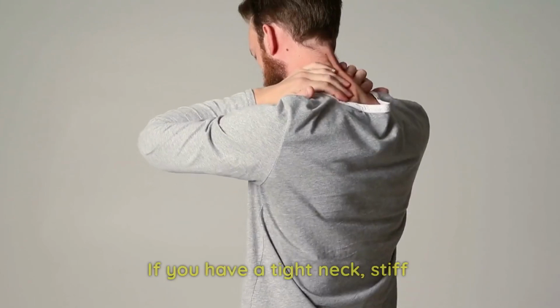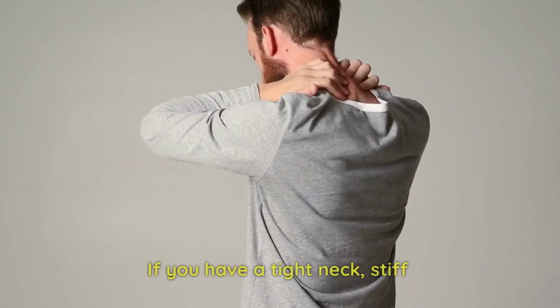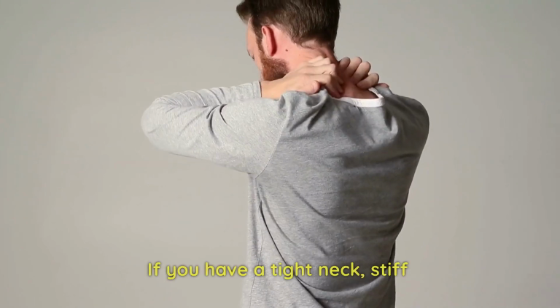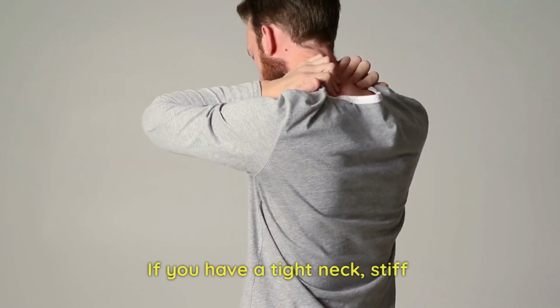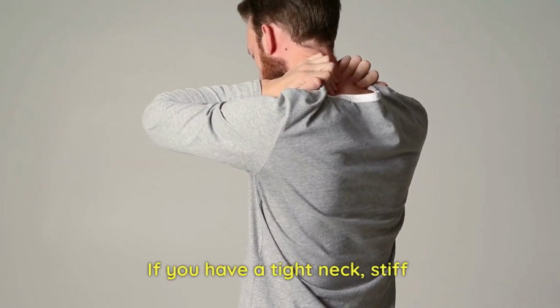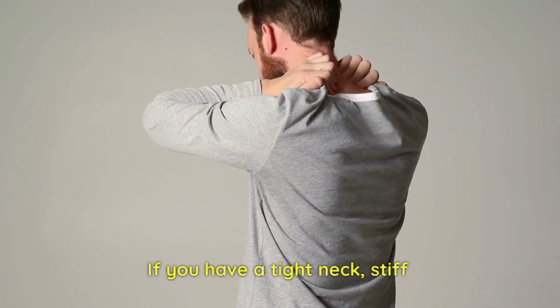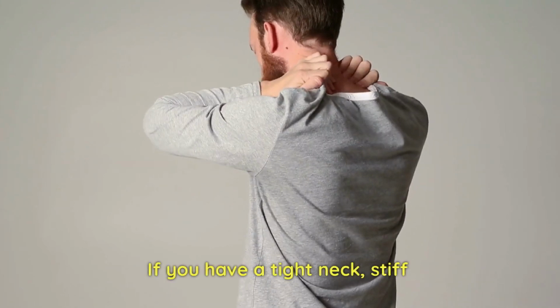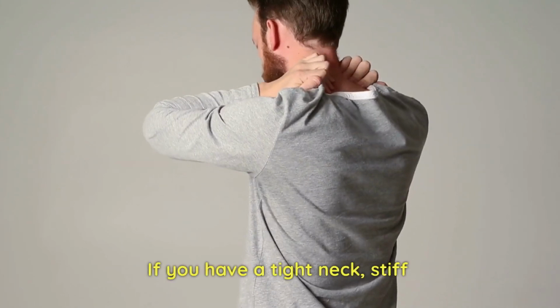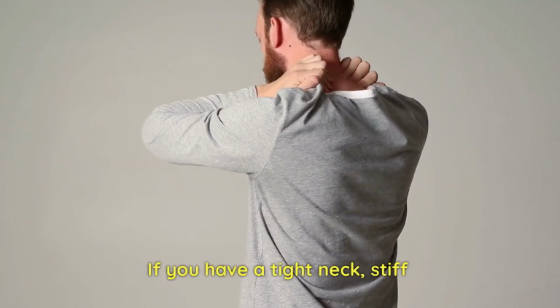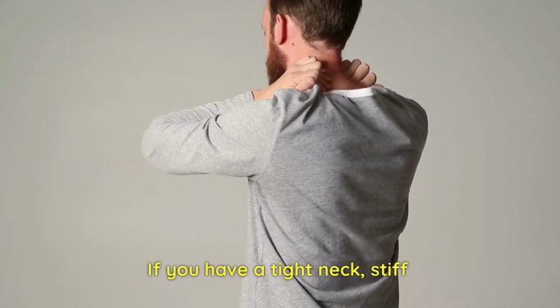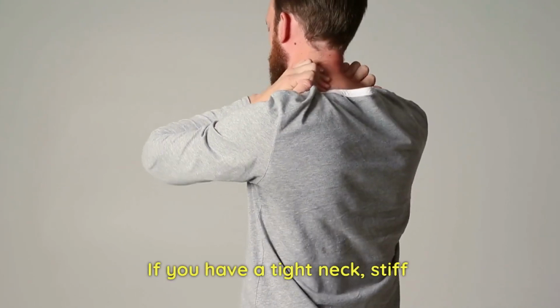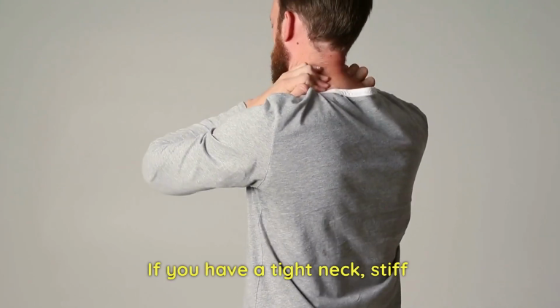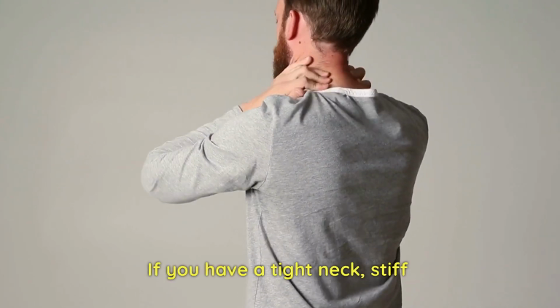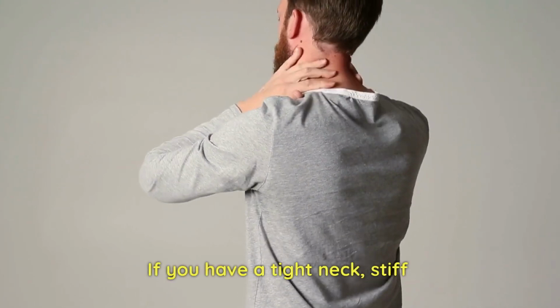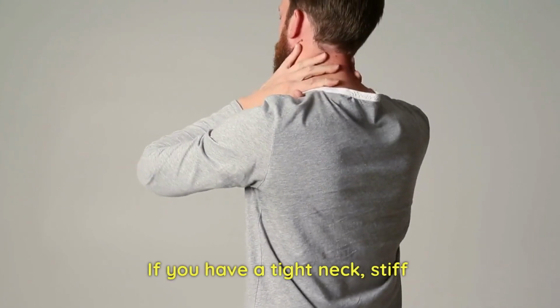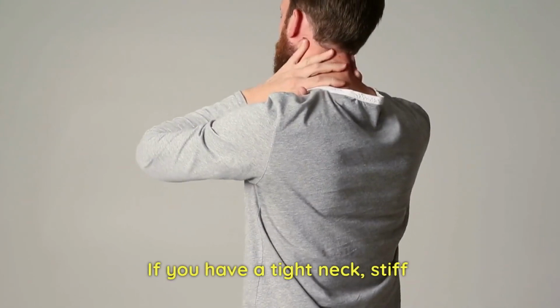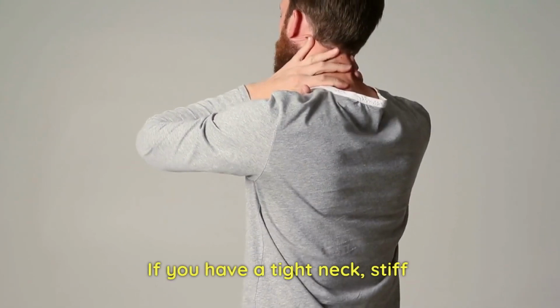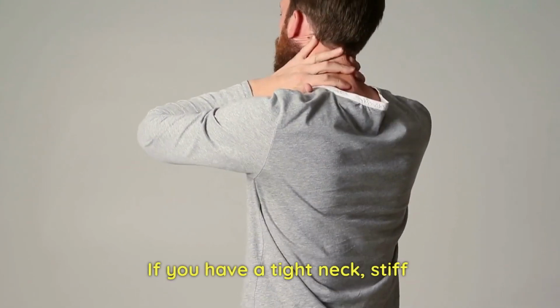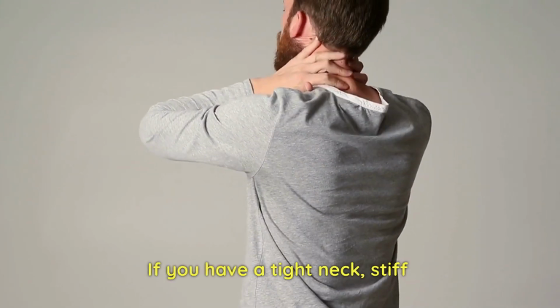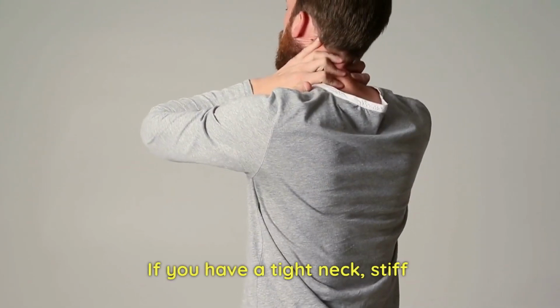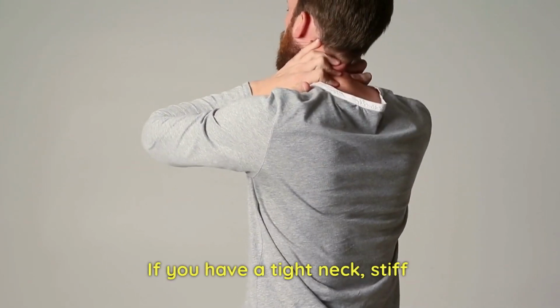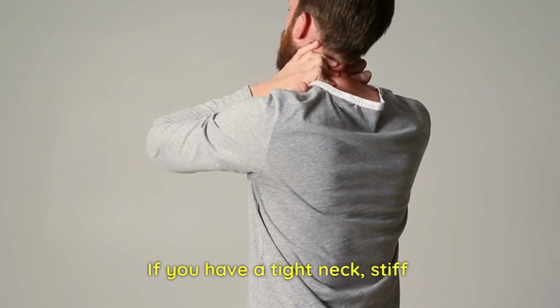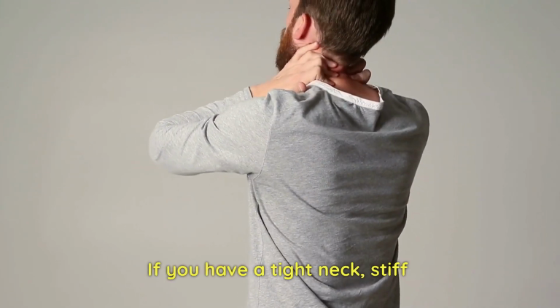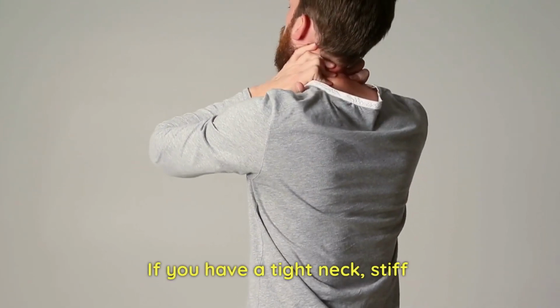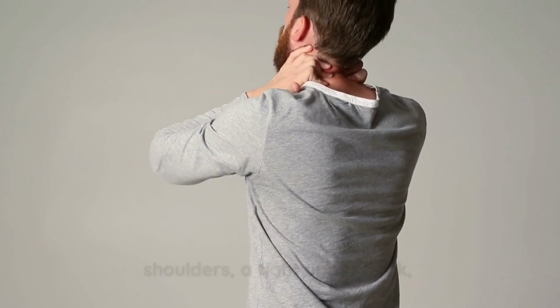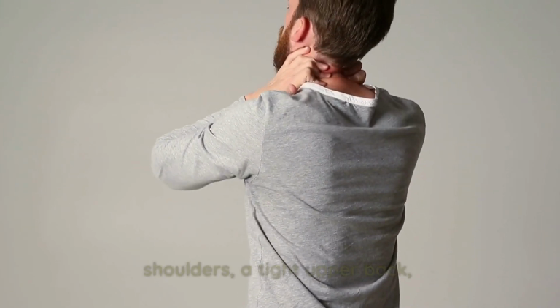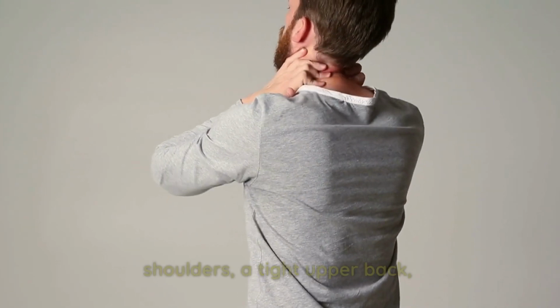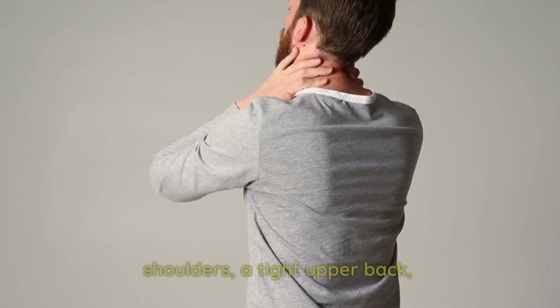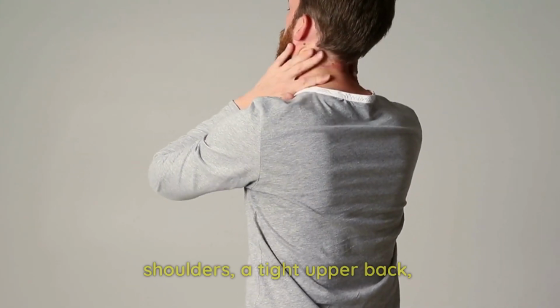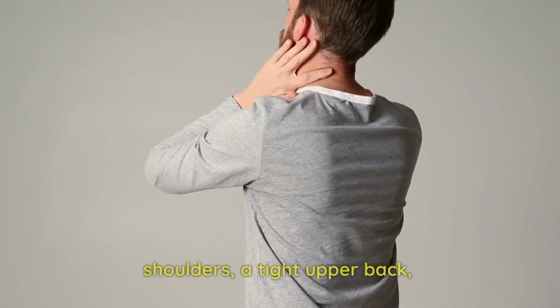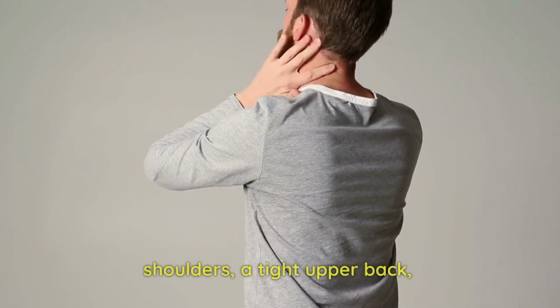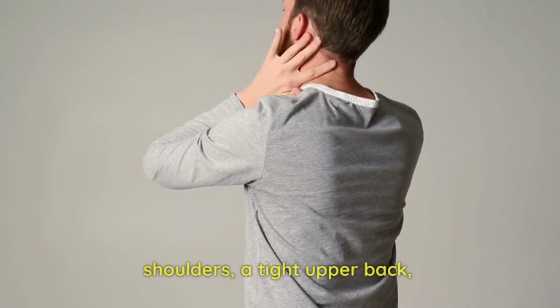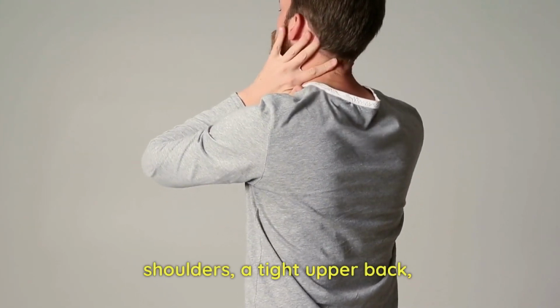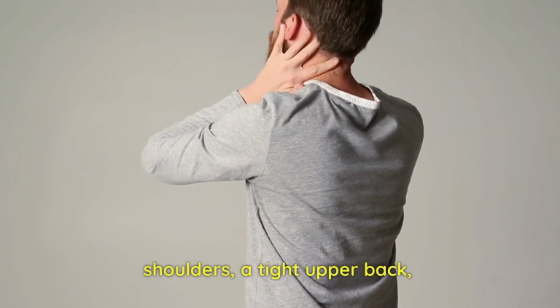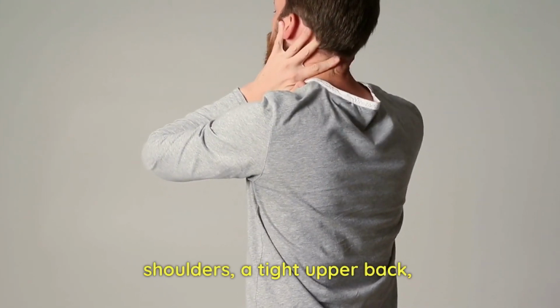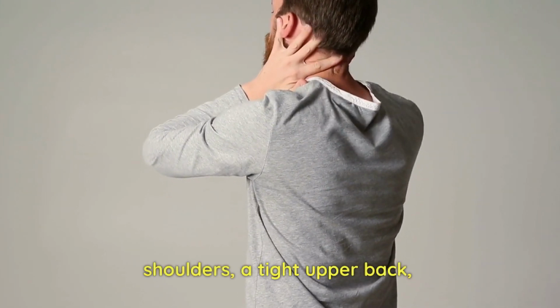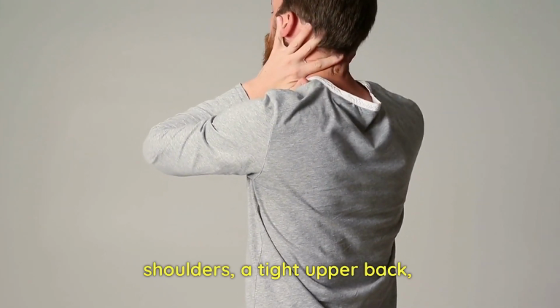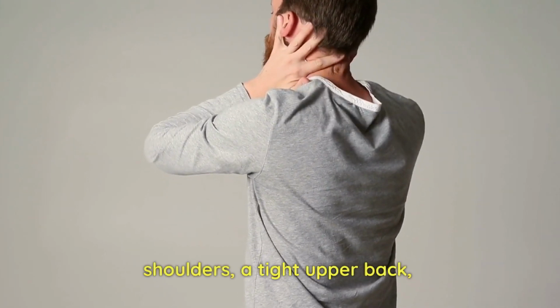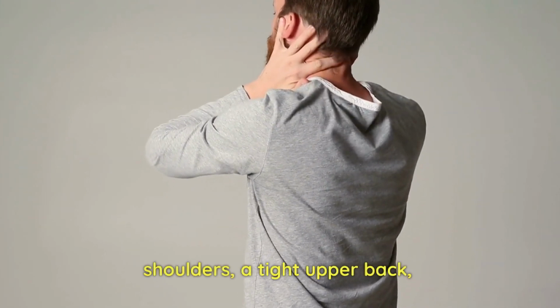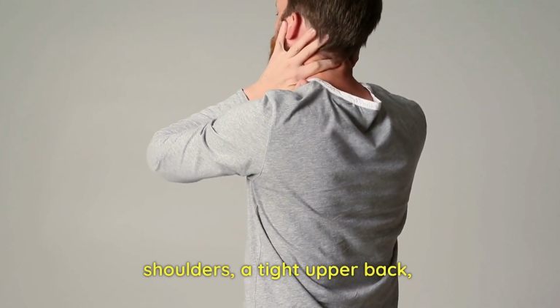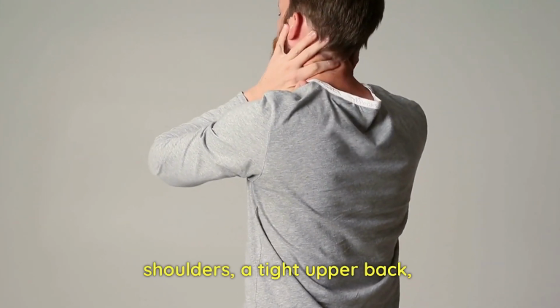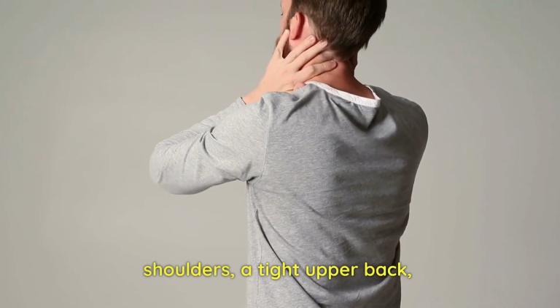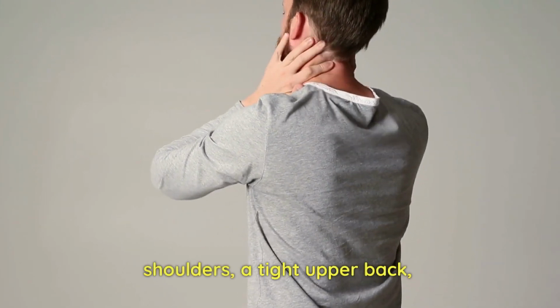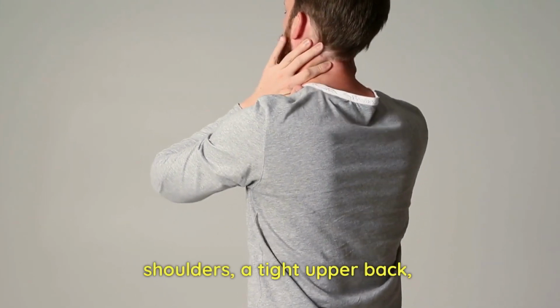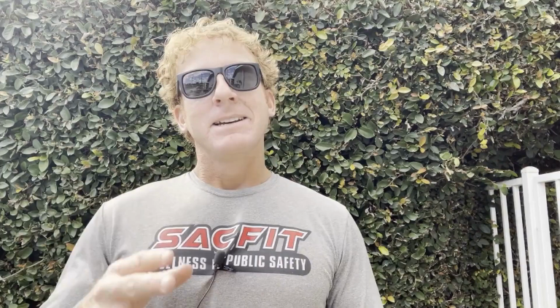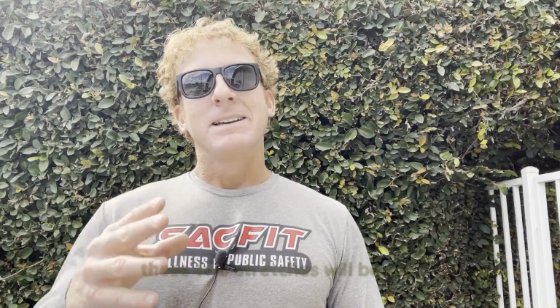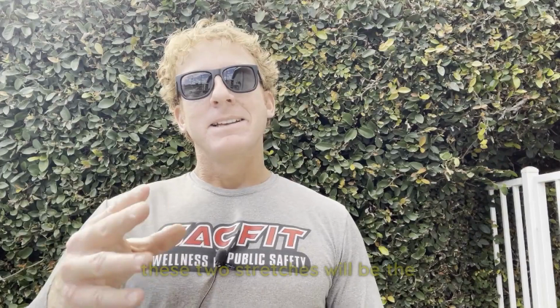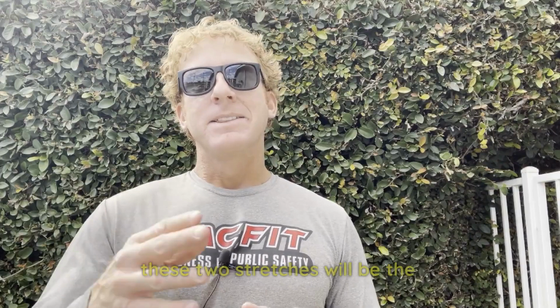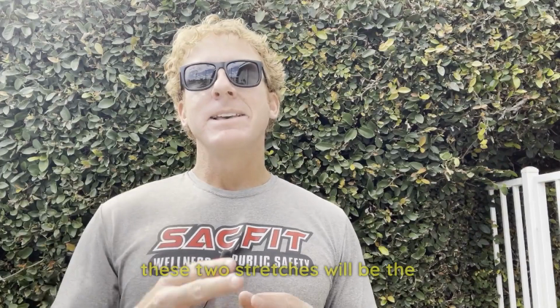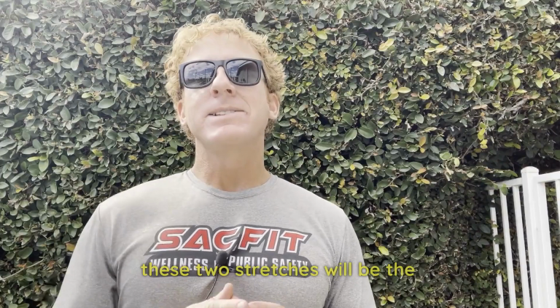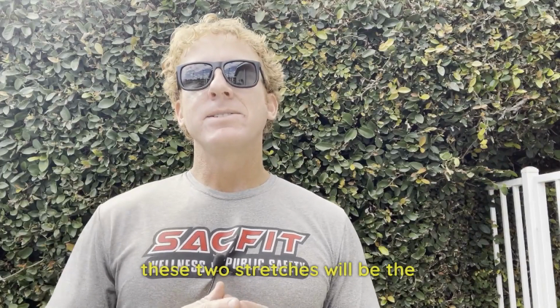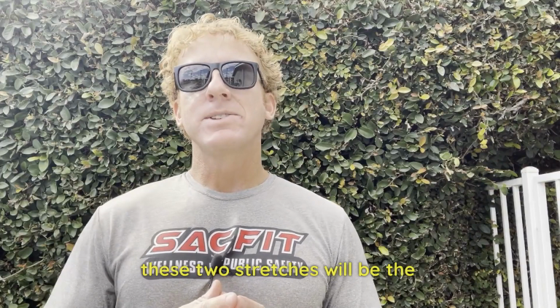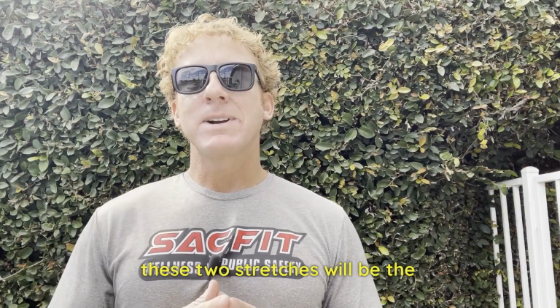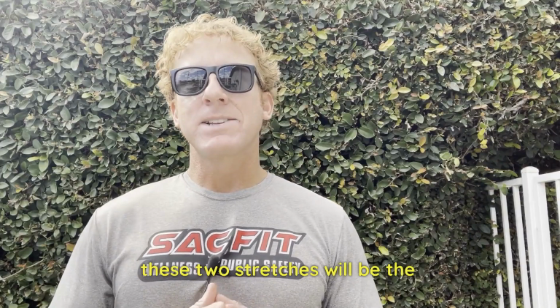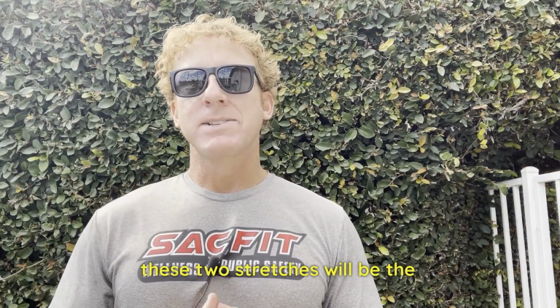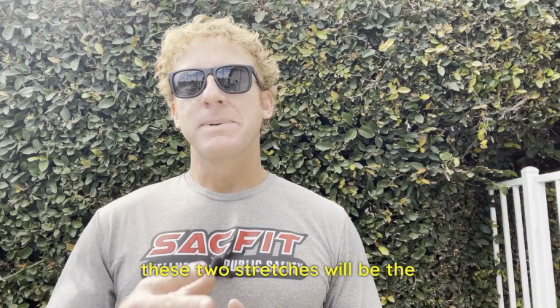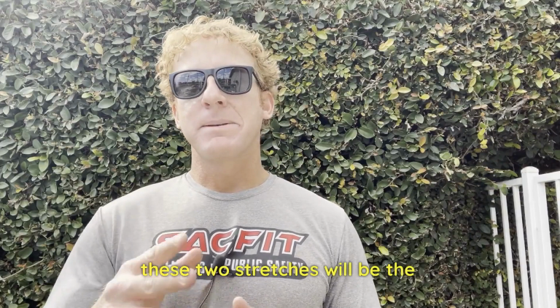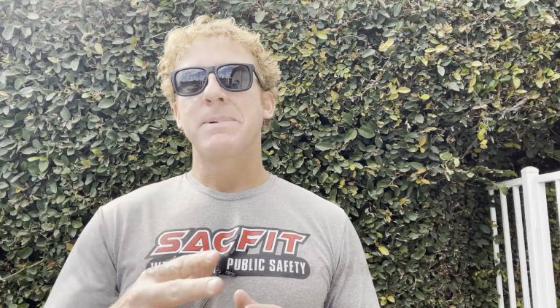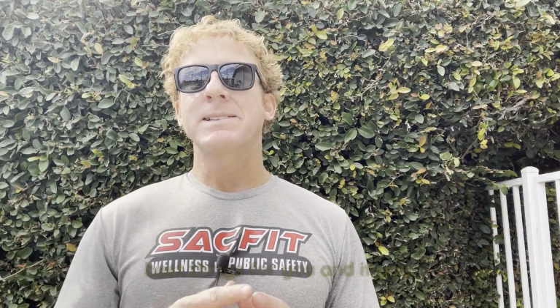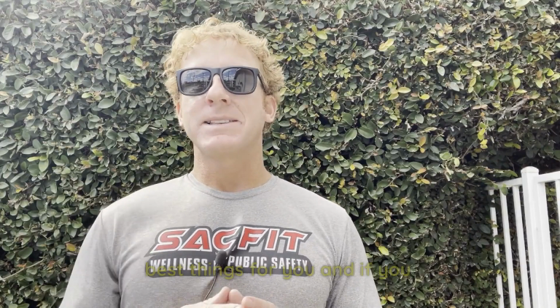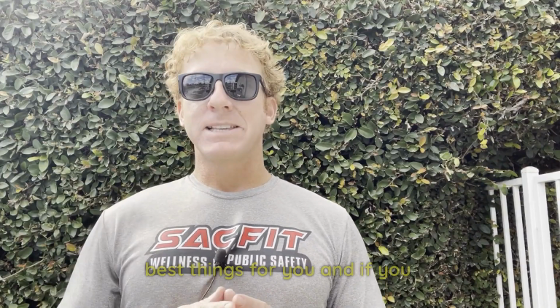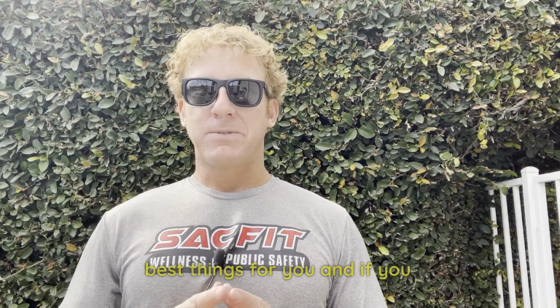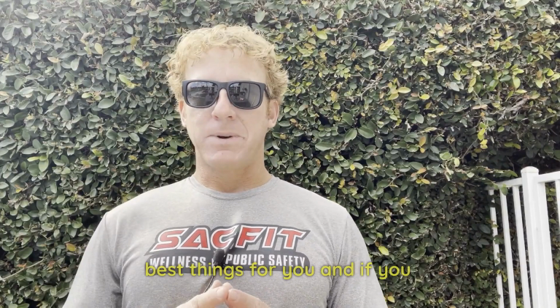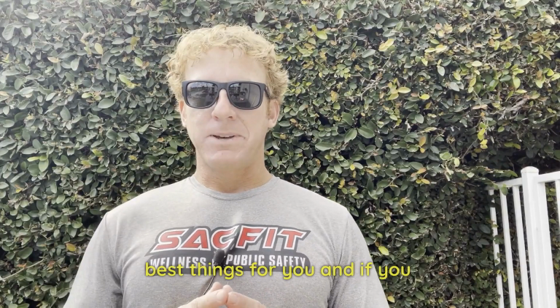If you have a tight neck, stiff shoulders, or a tight upper back, these two stretches will be the best things for you.